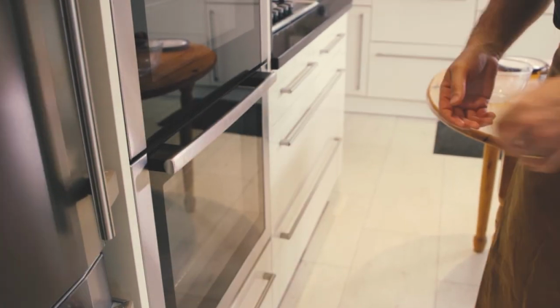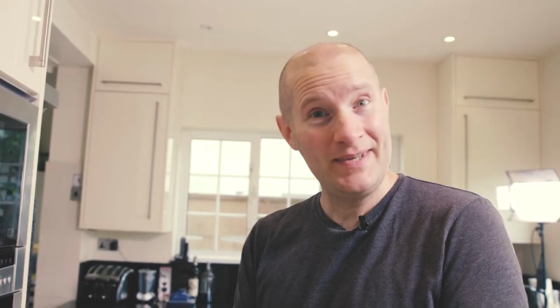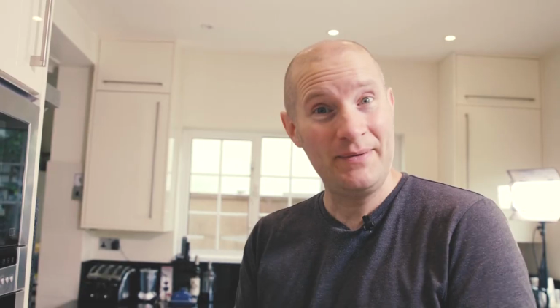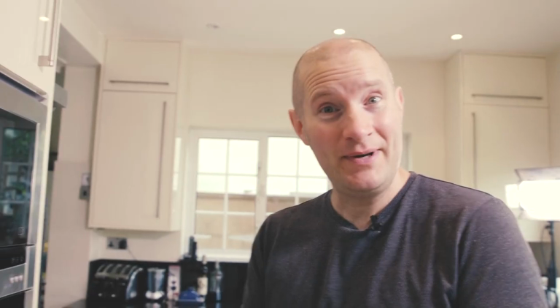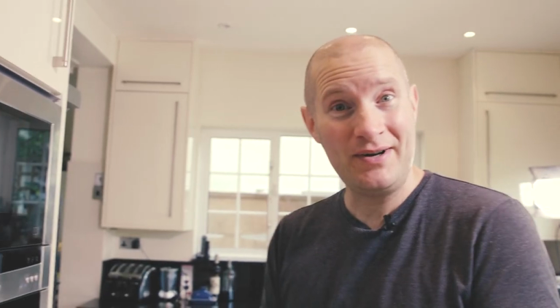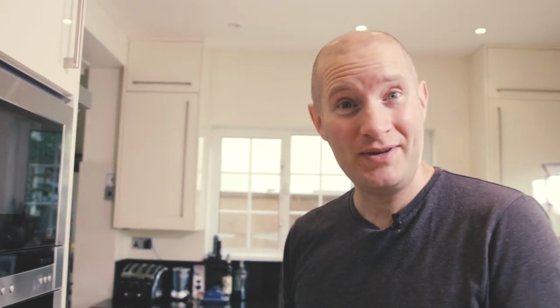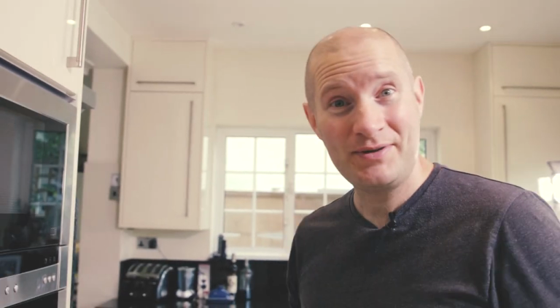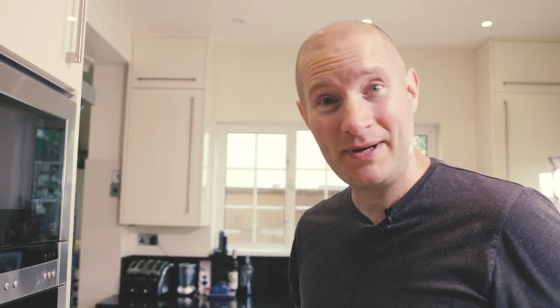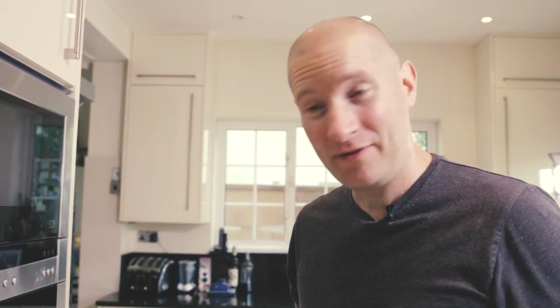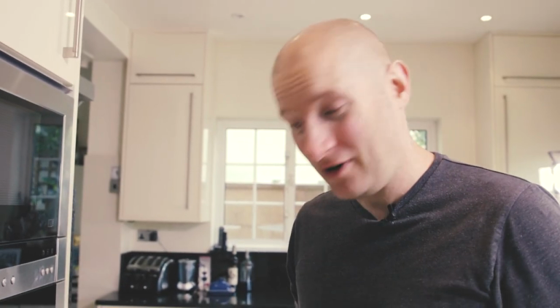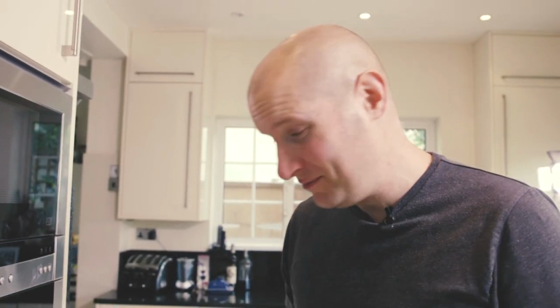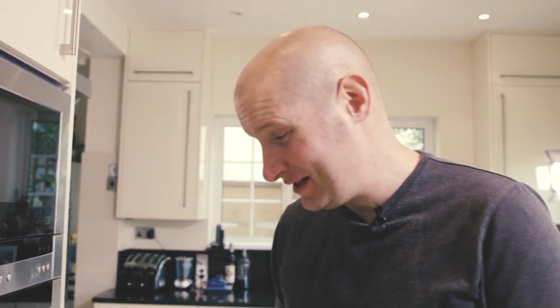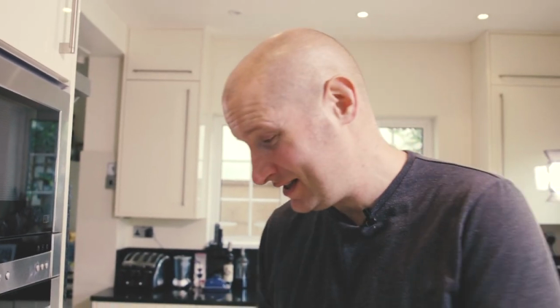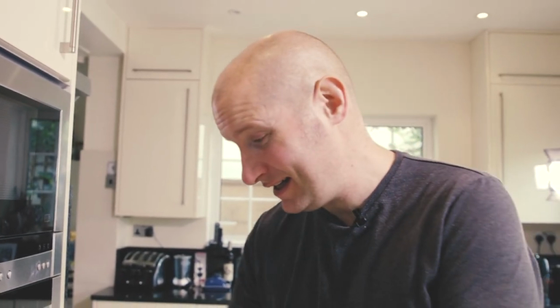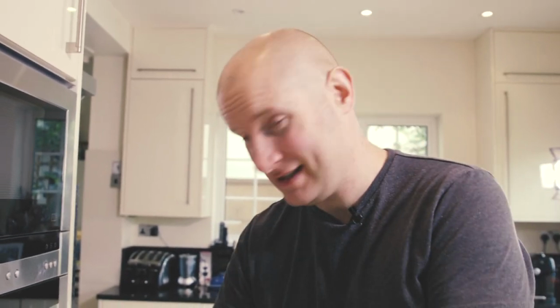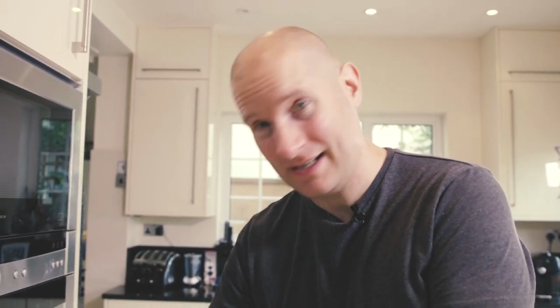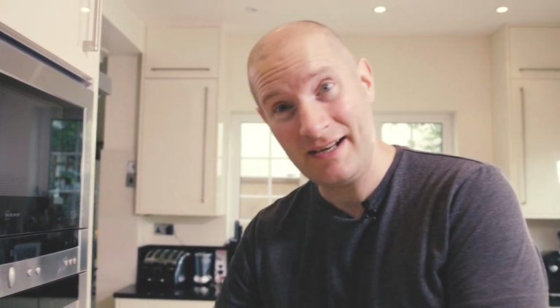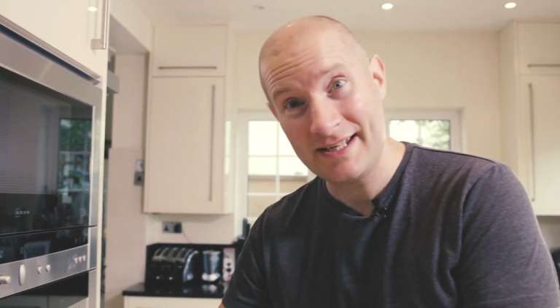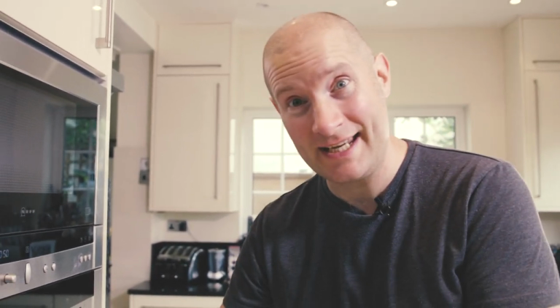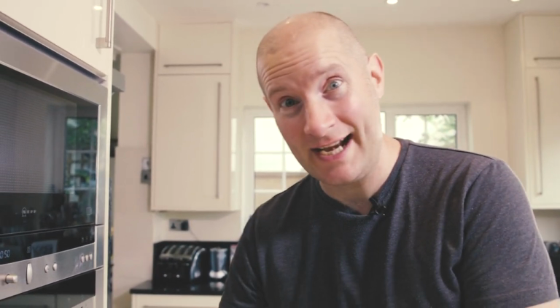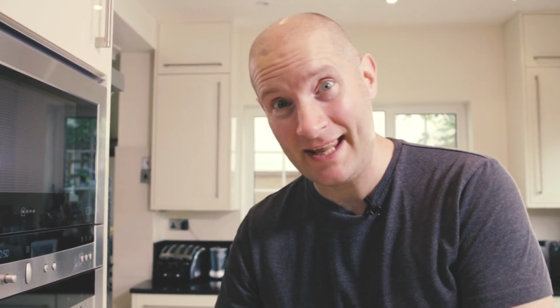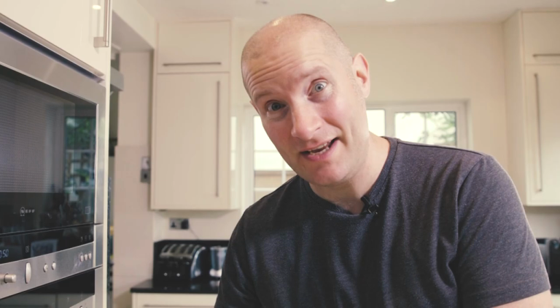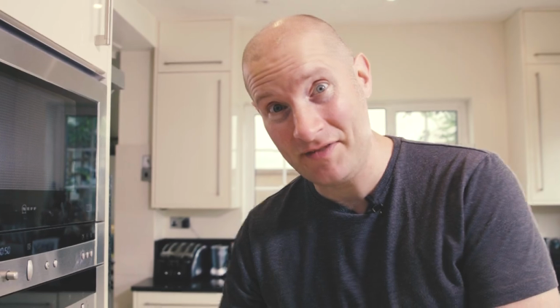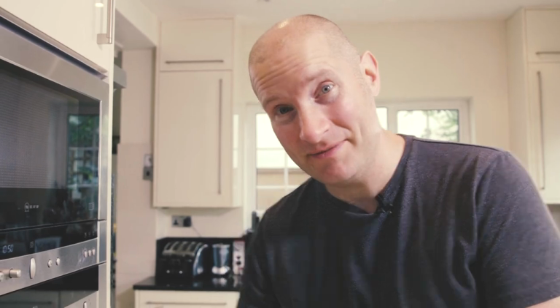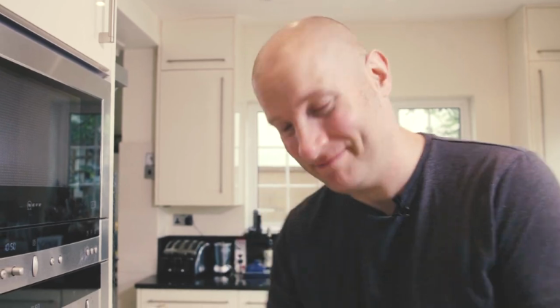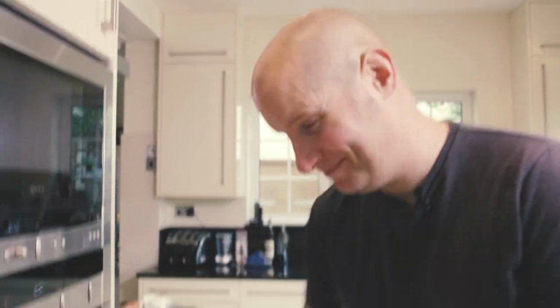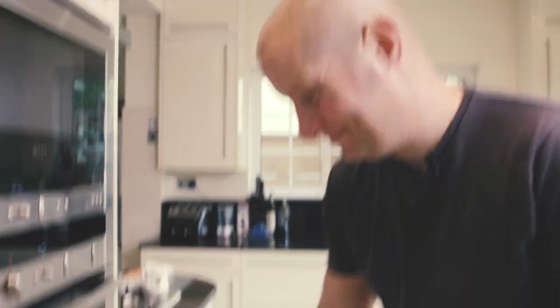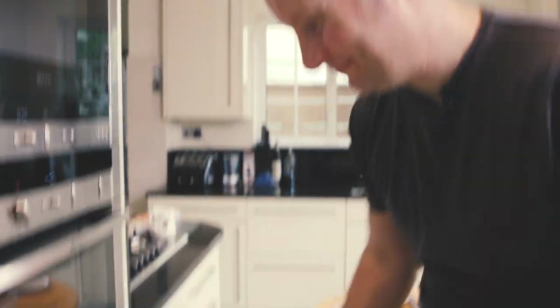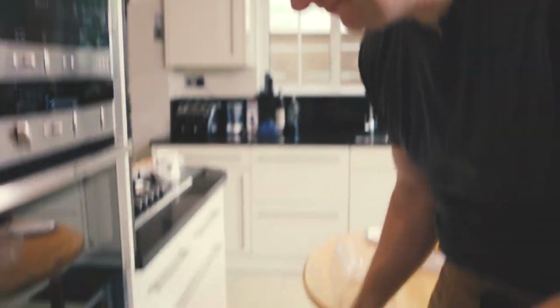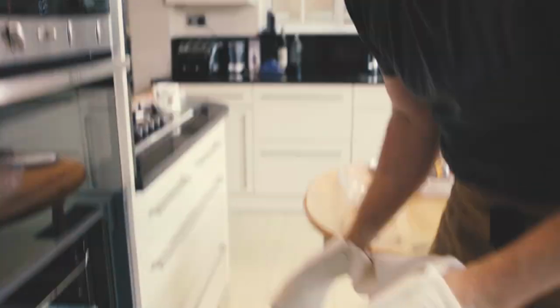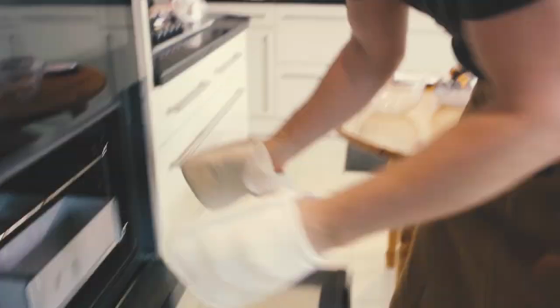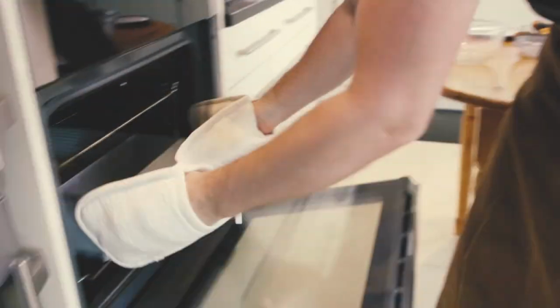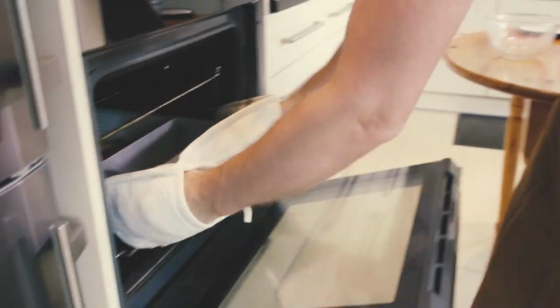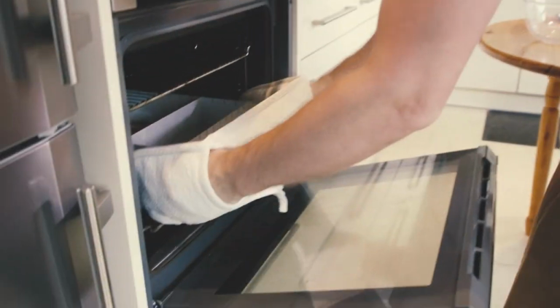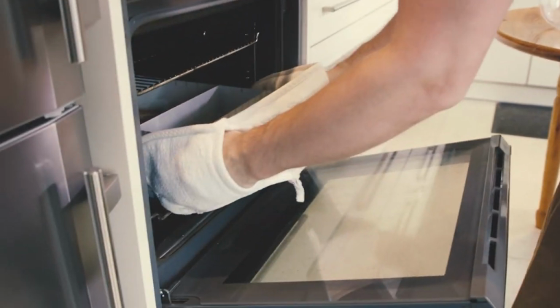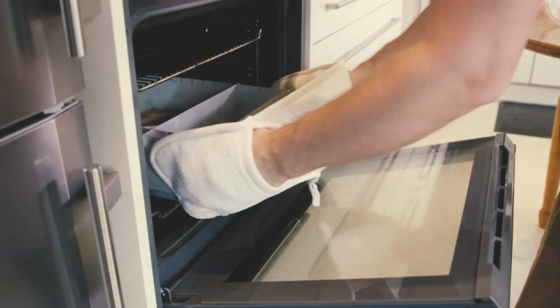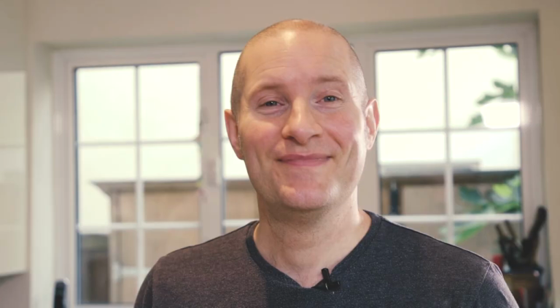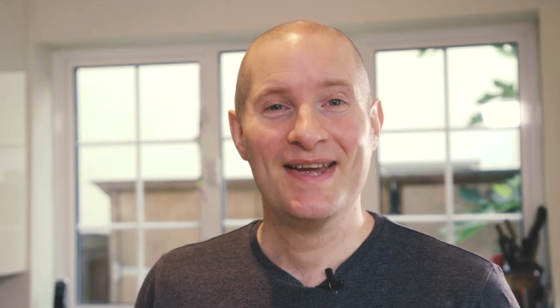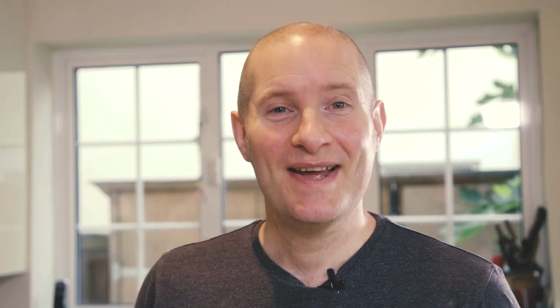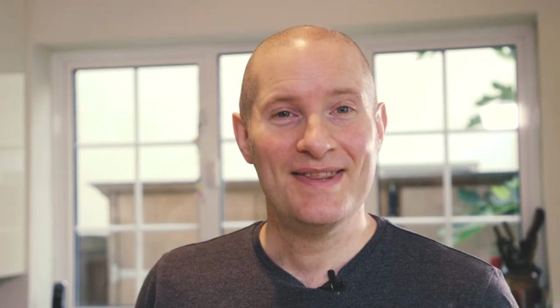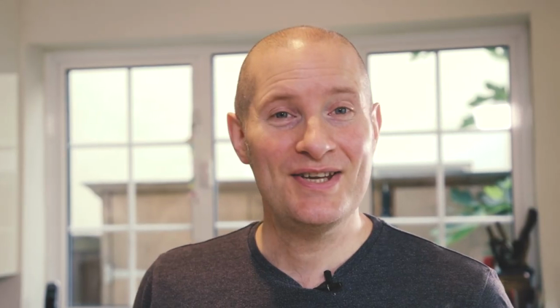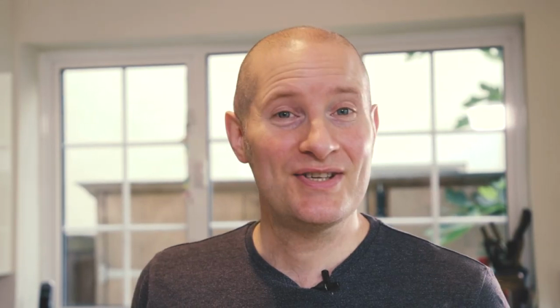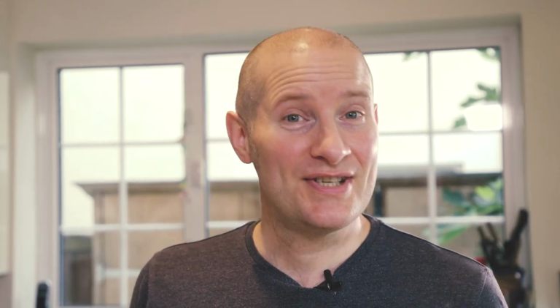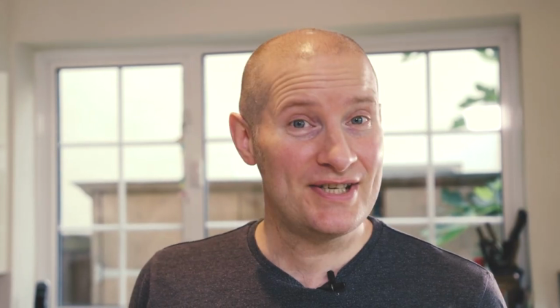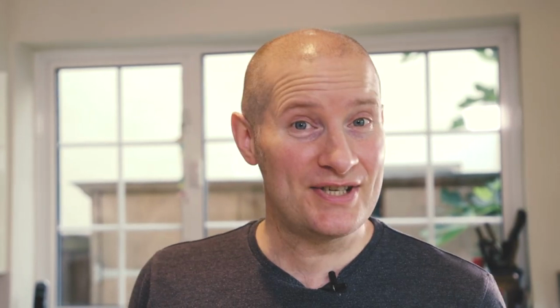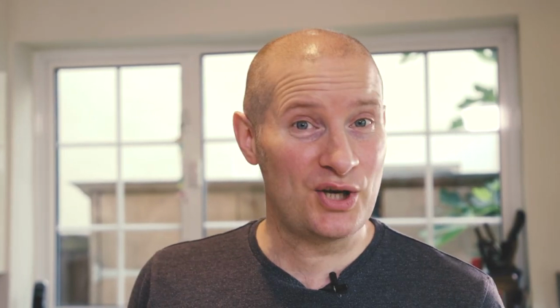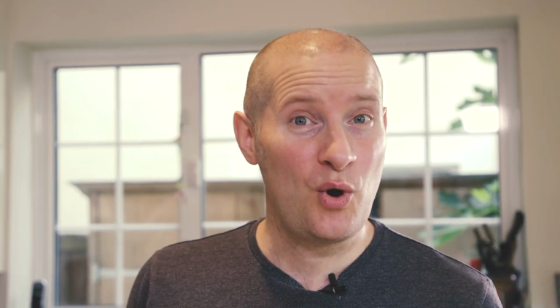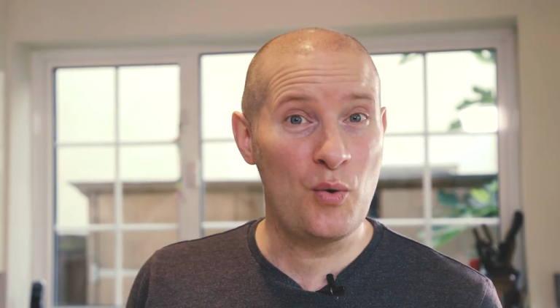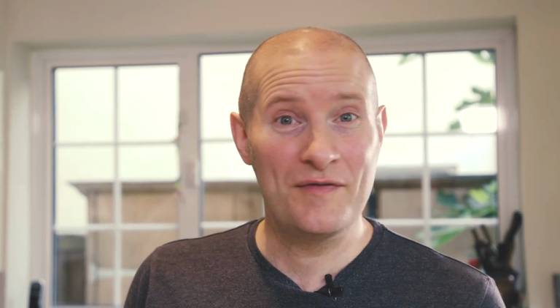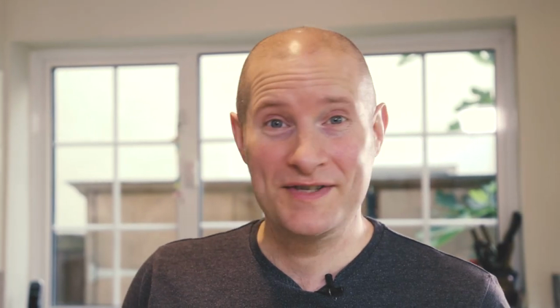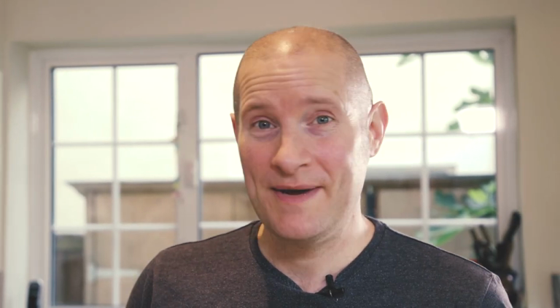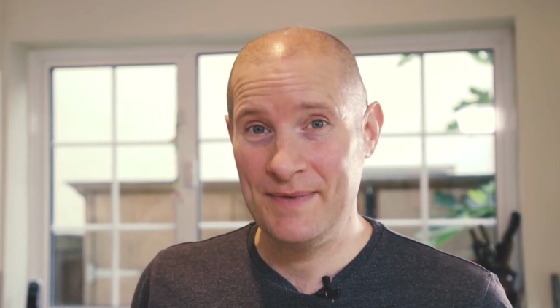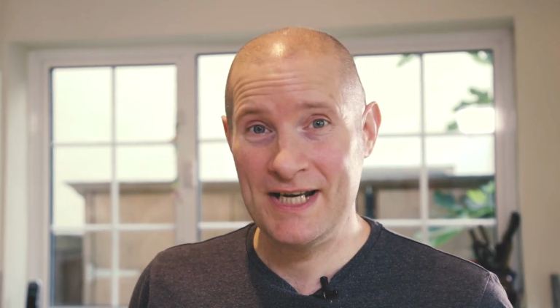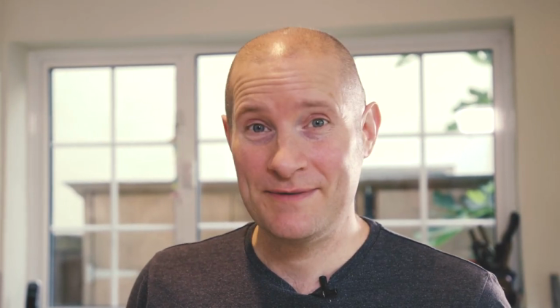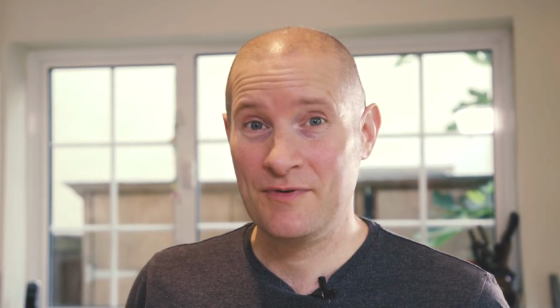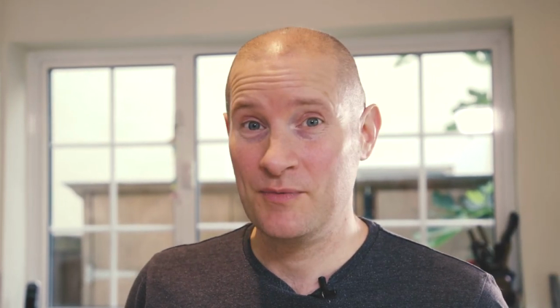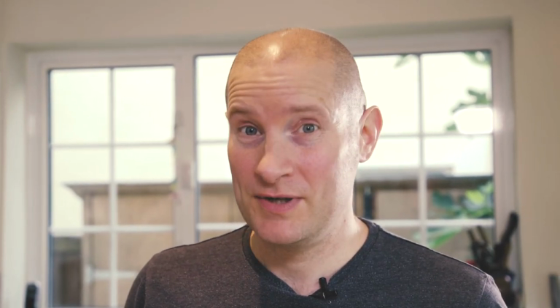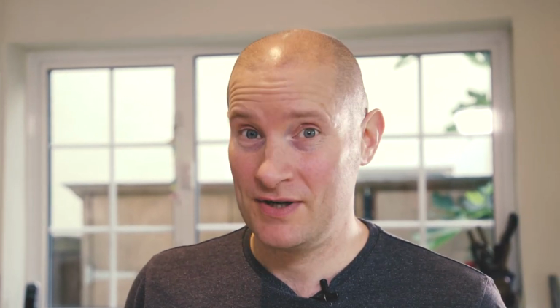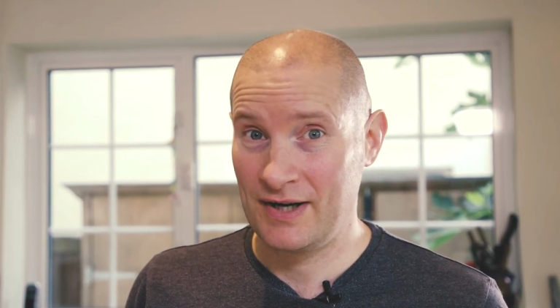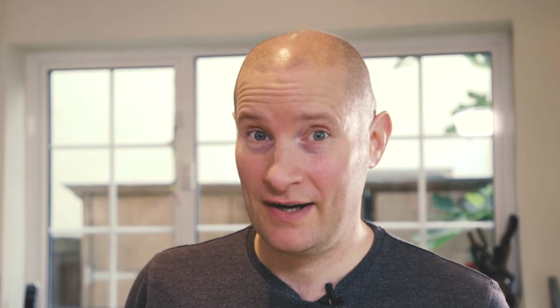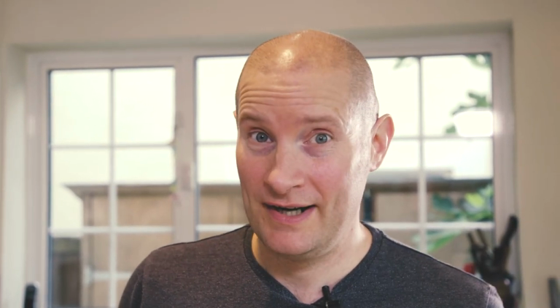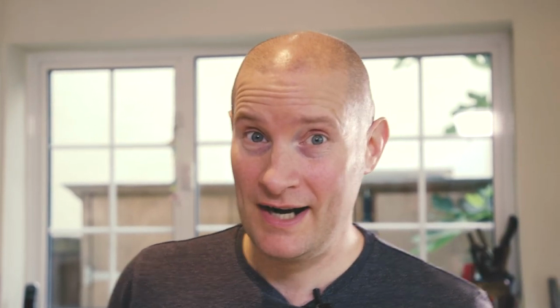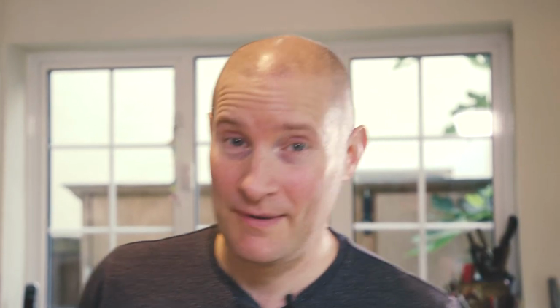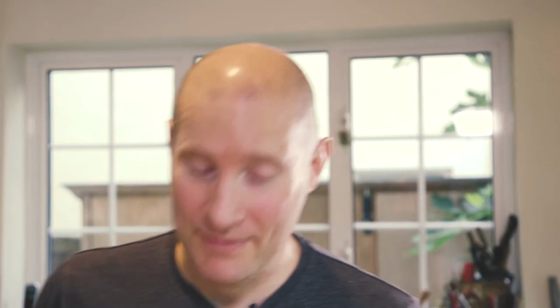Here we are, 25 minutes later, let's get it out of the oven. This just needs to cool for 10 minutes before we start cutting it up.